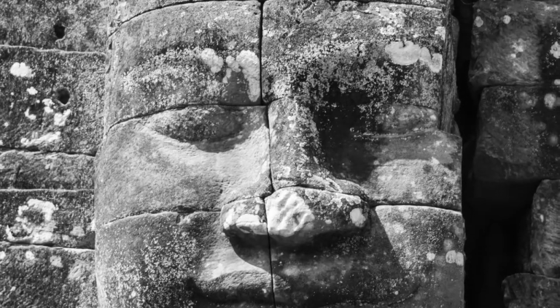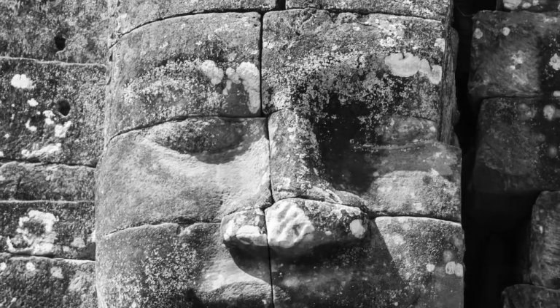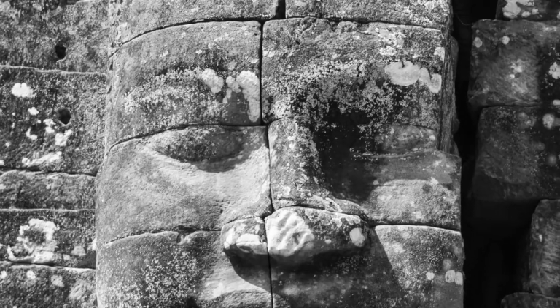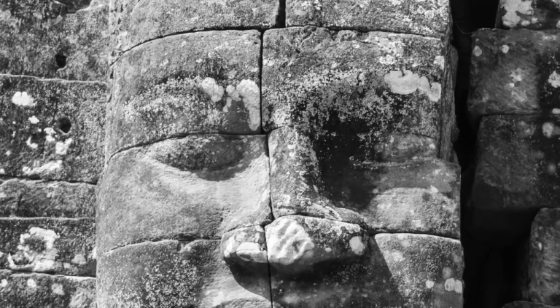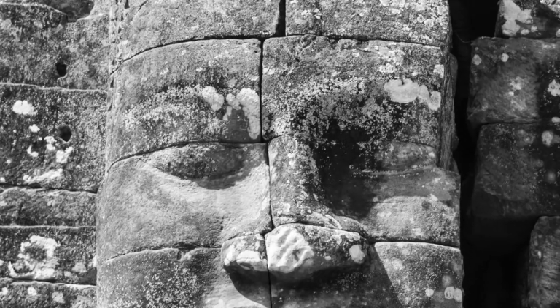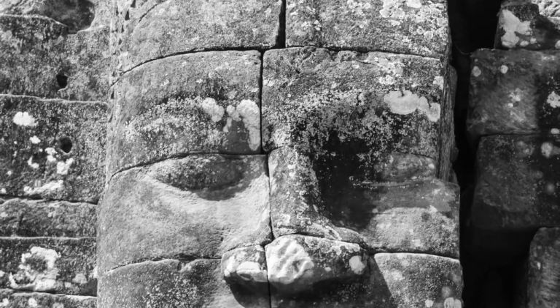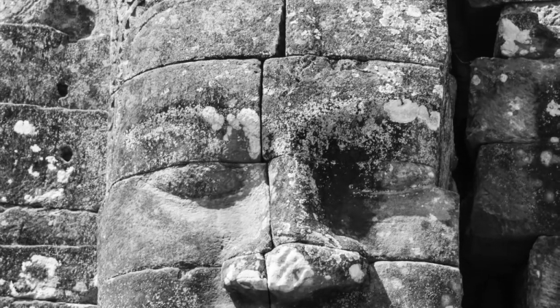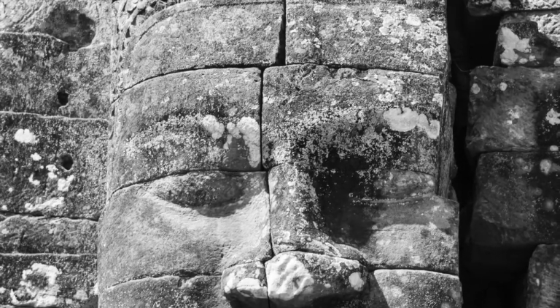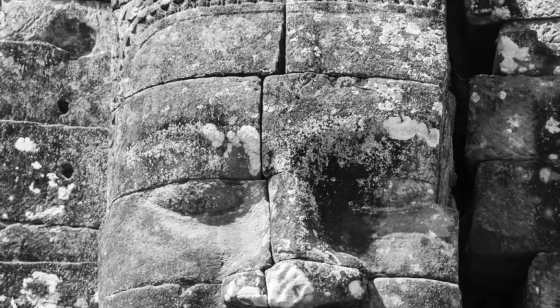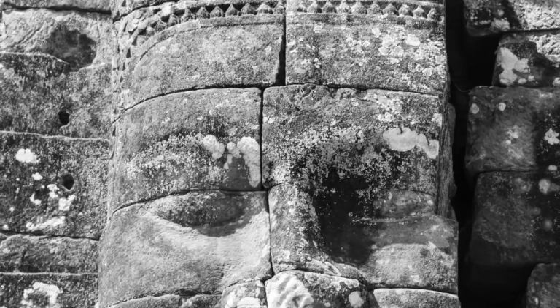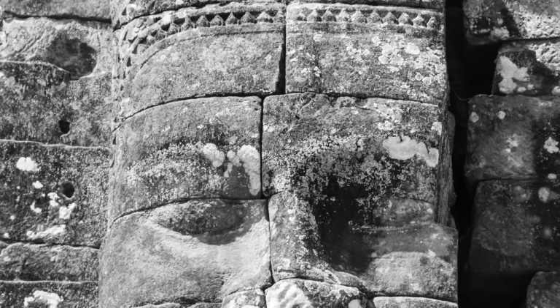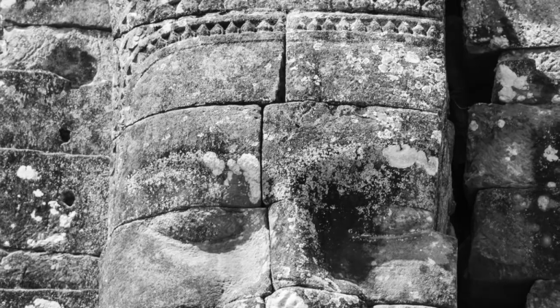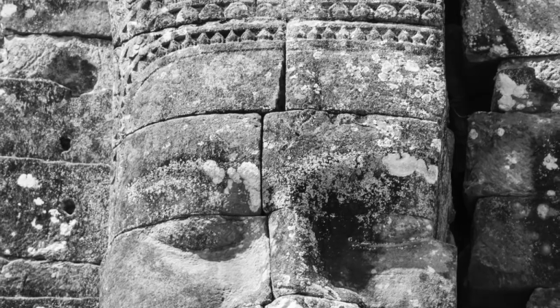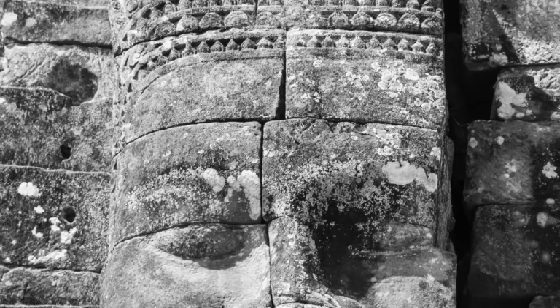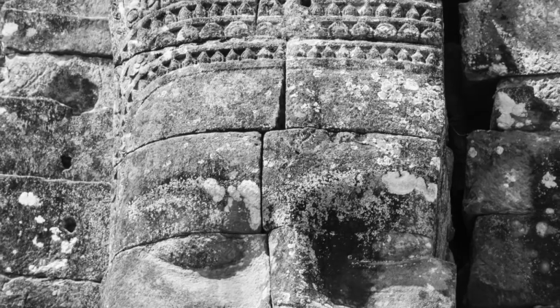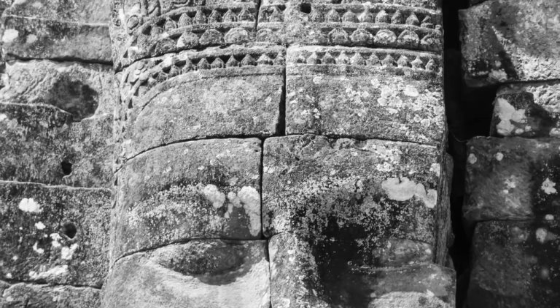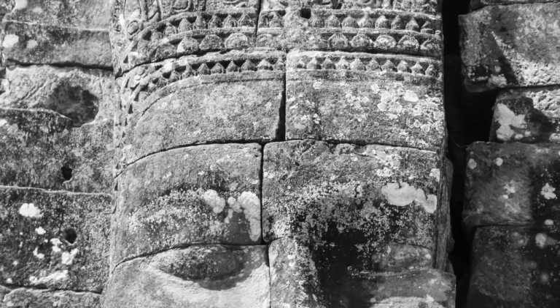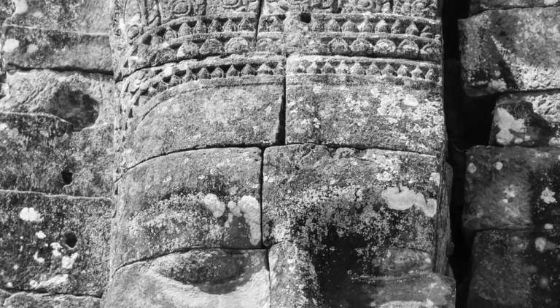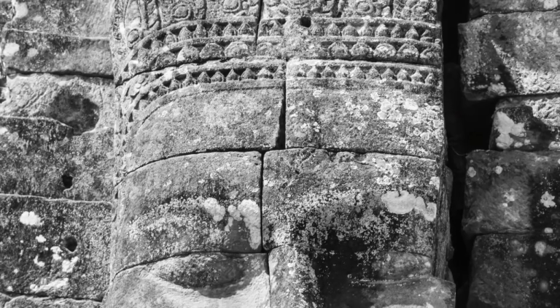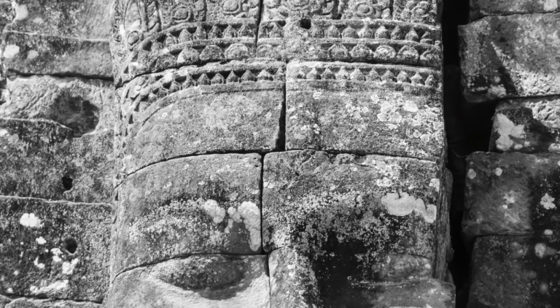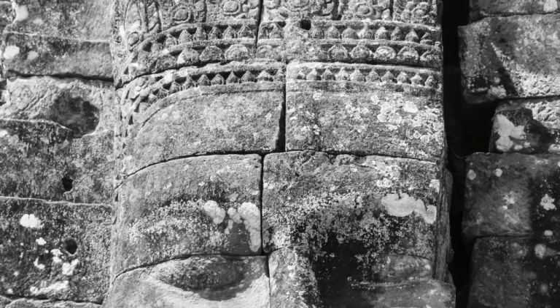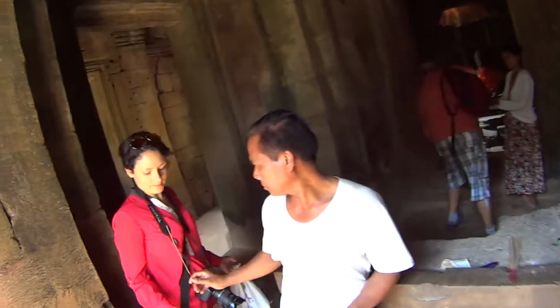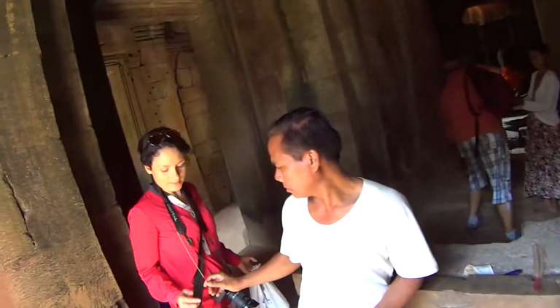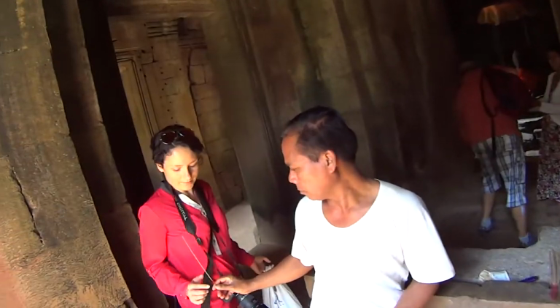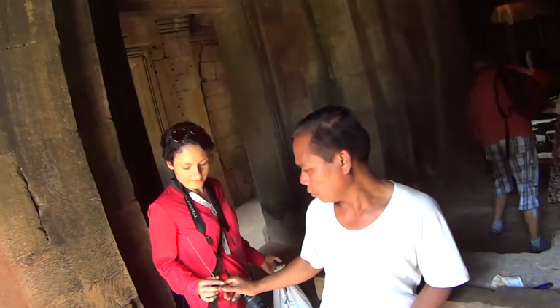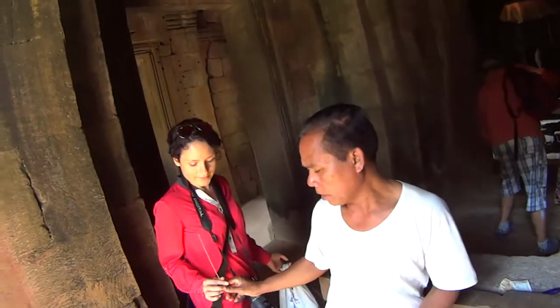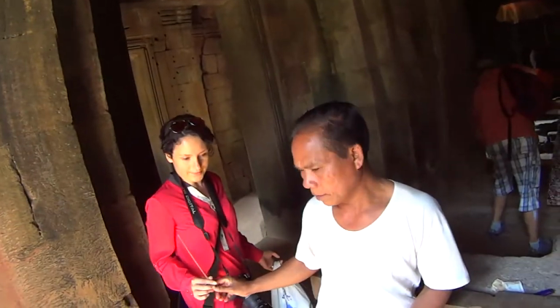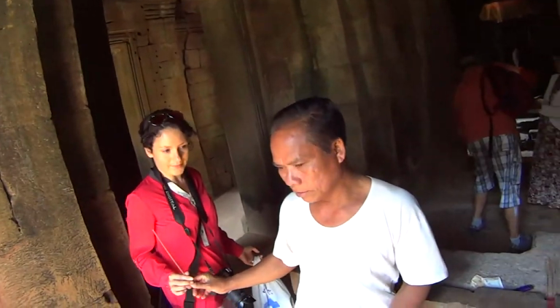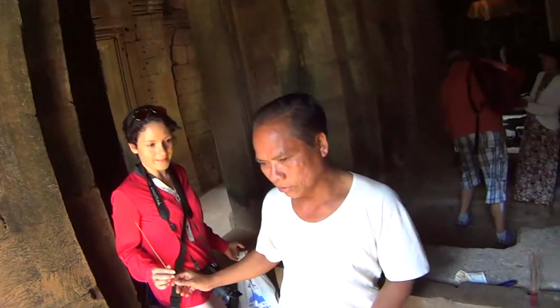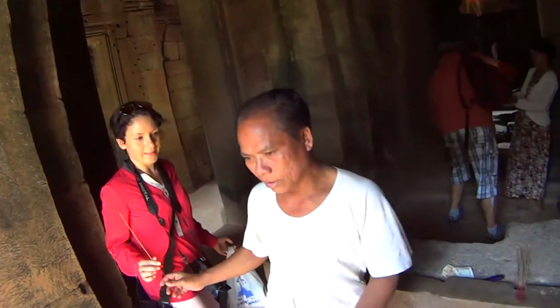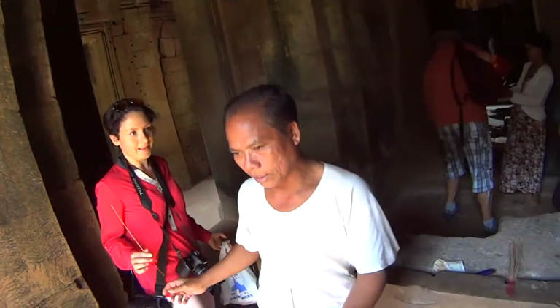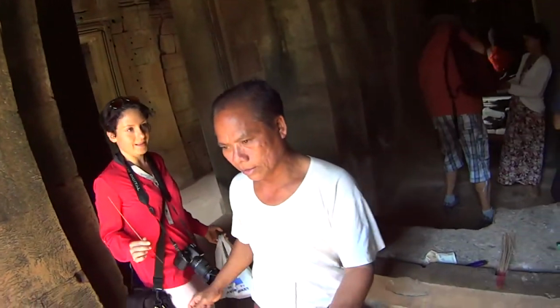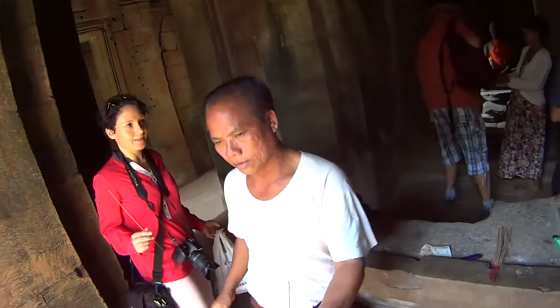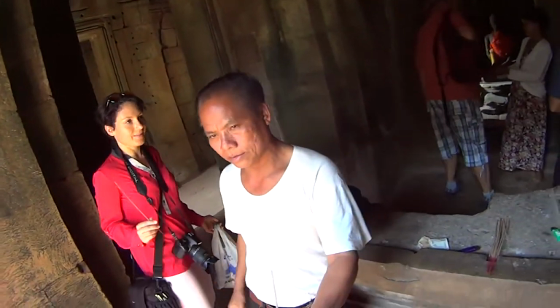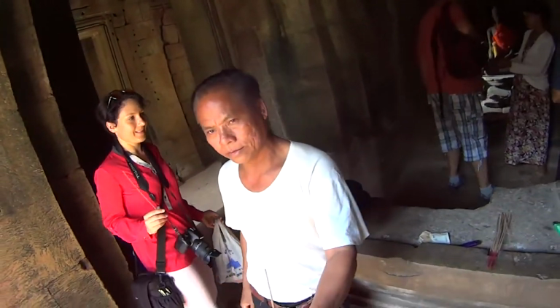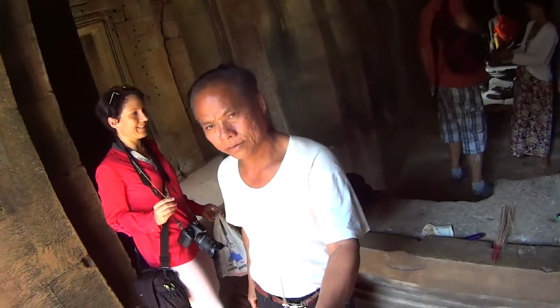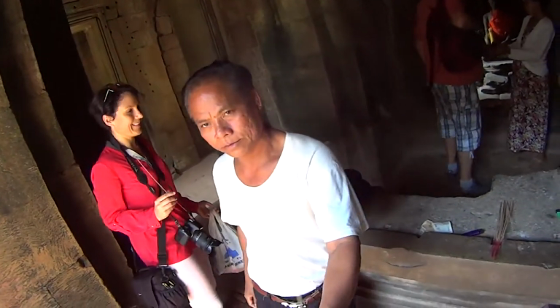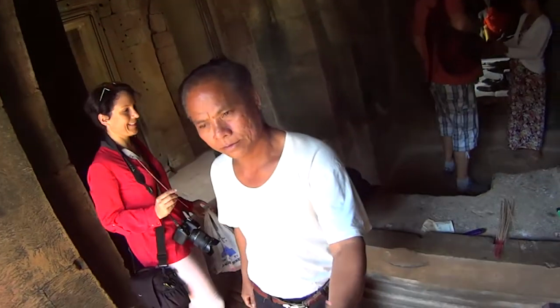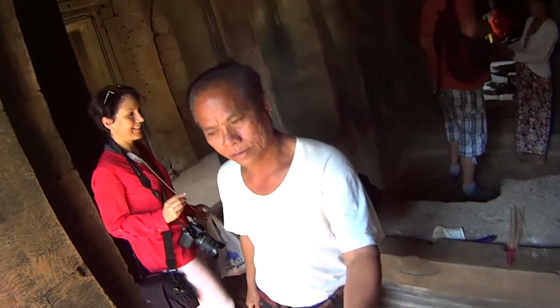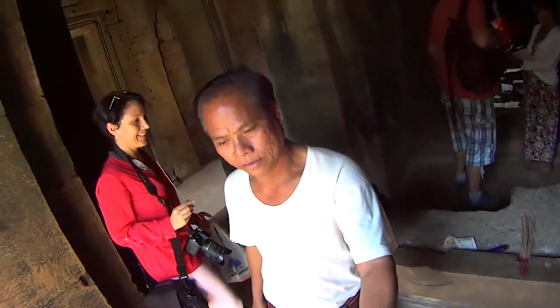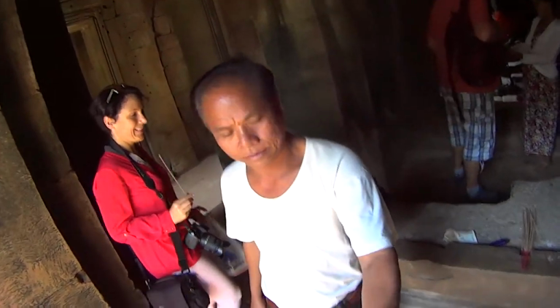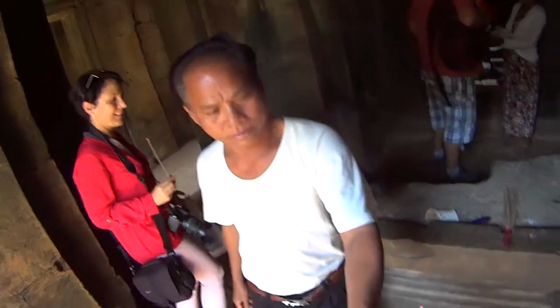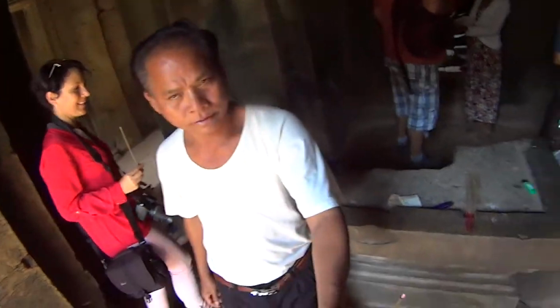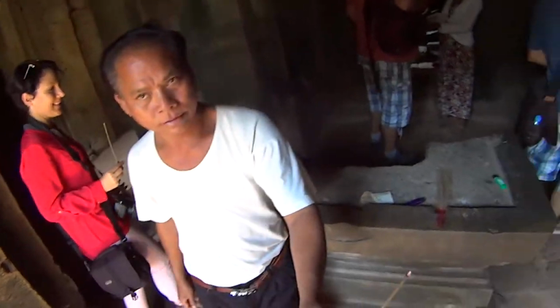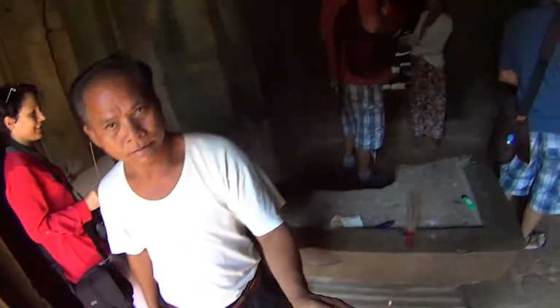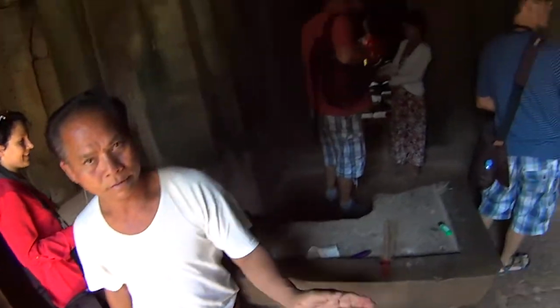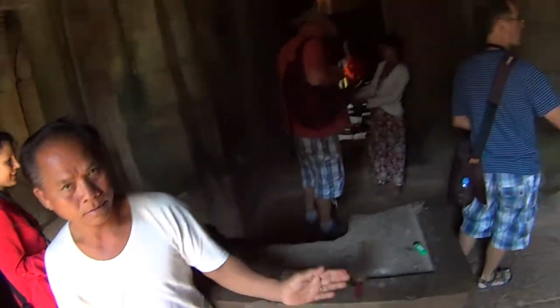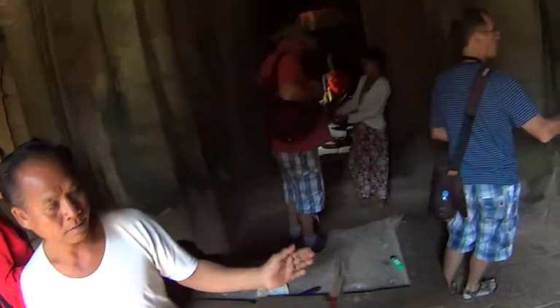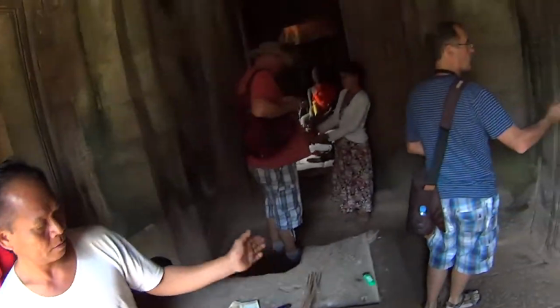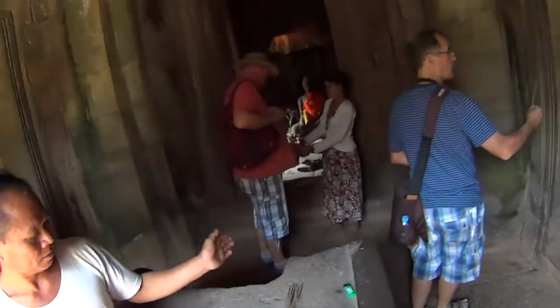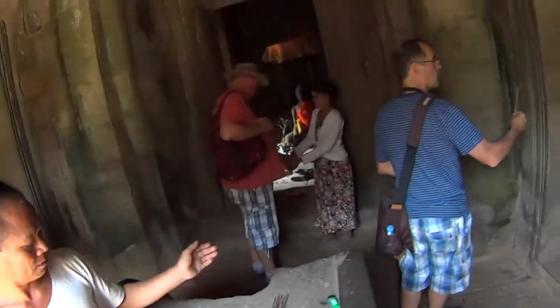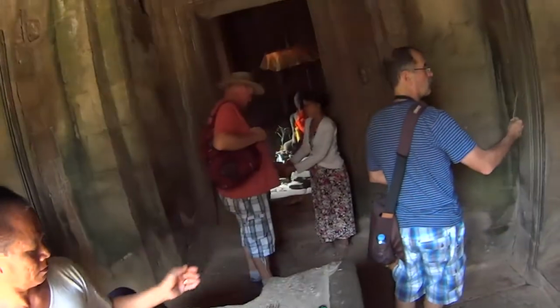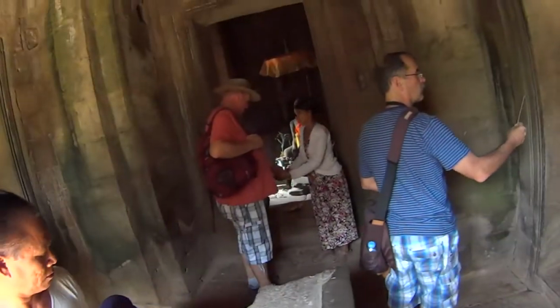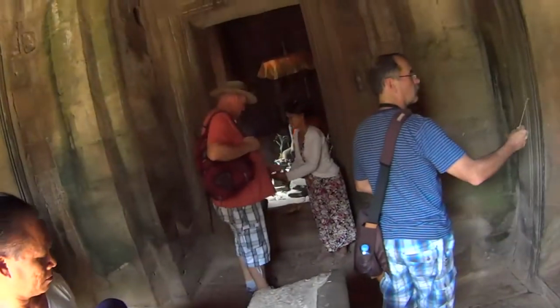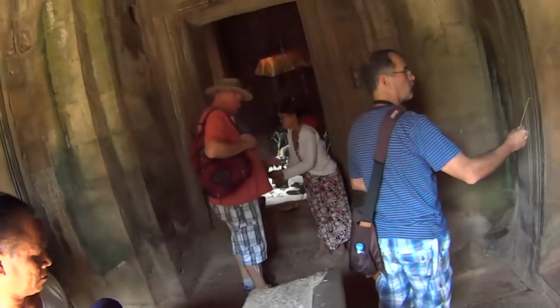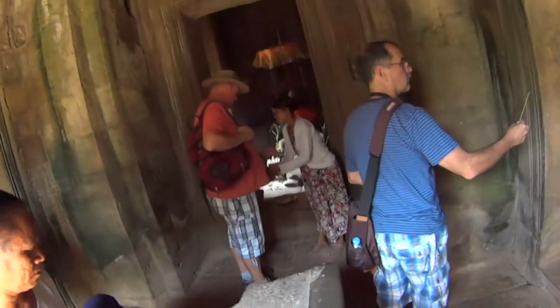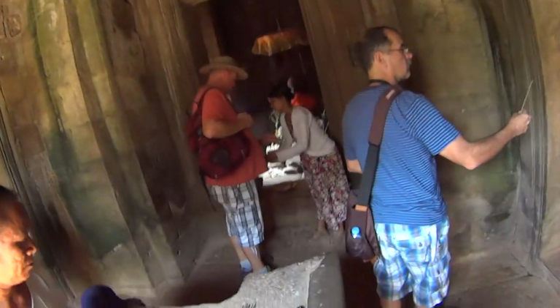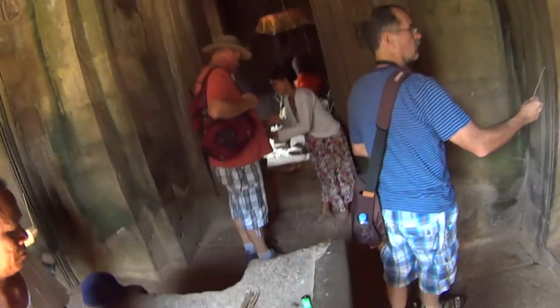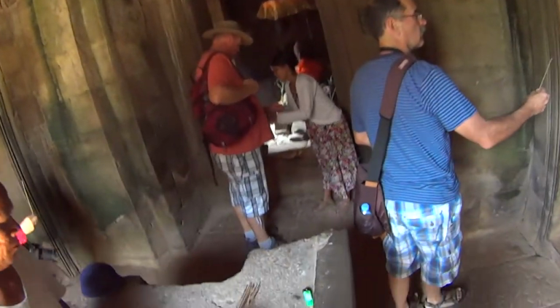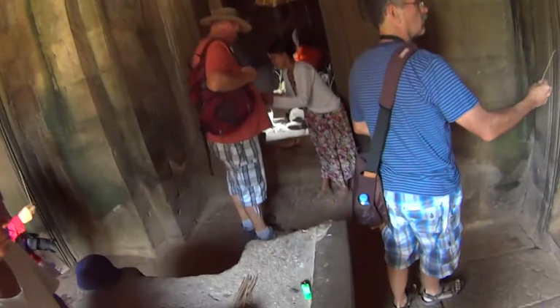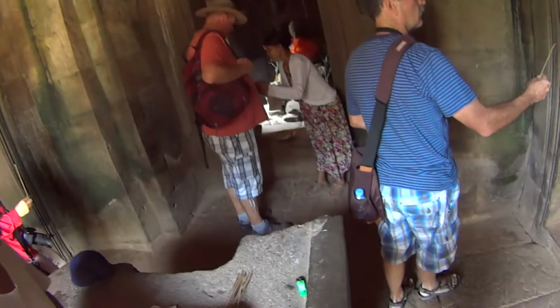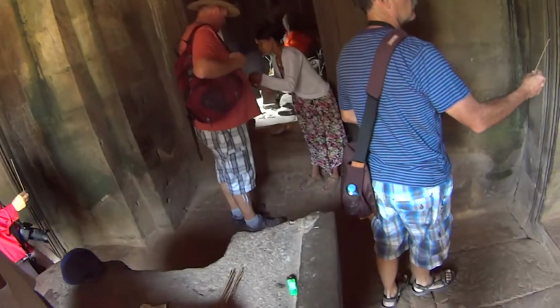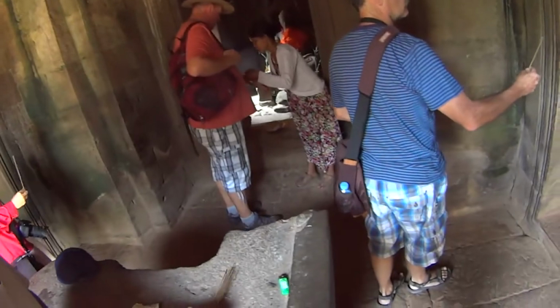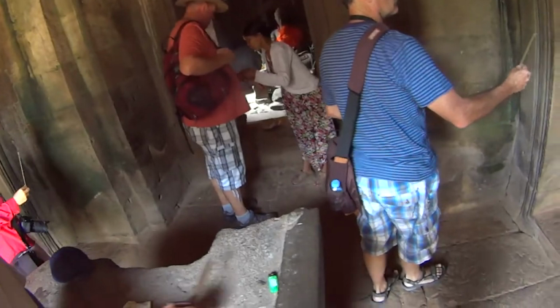Bayon originates from the late 12th century and, aside from the giant faces, it contains some very good bas-relief.